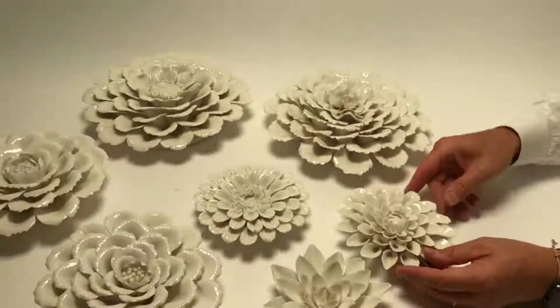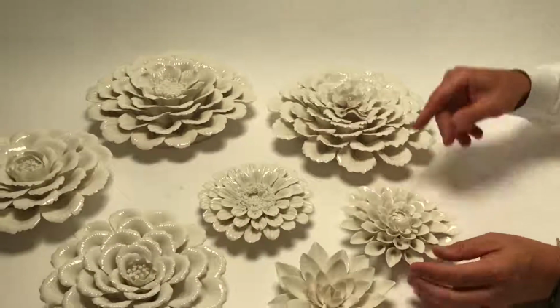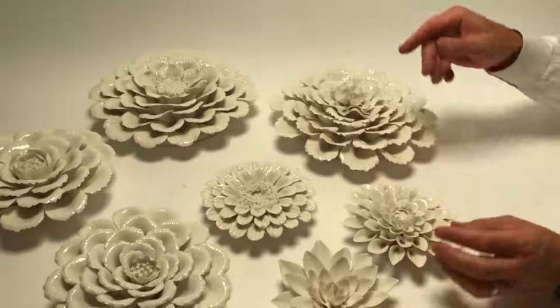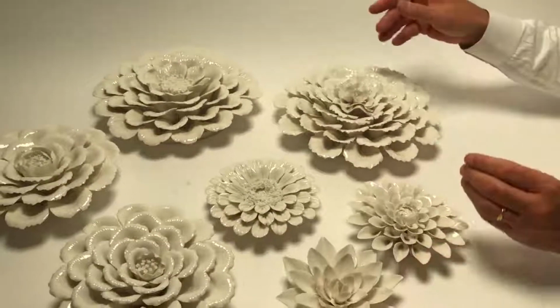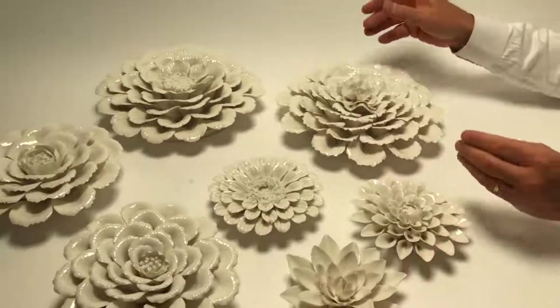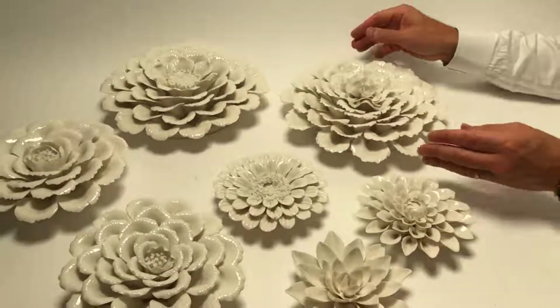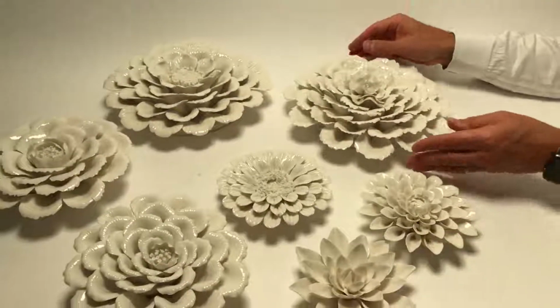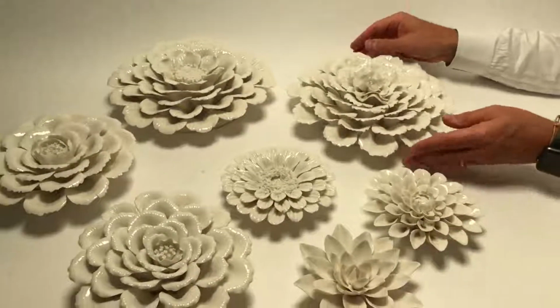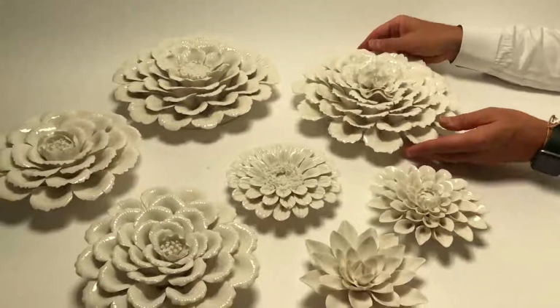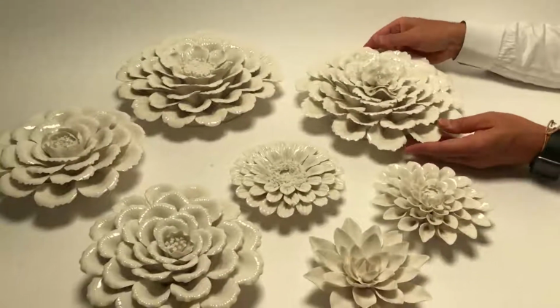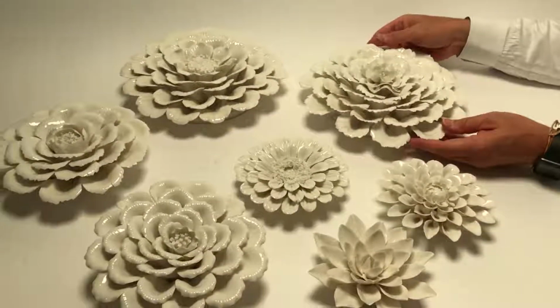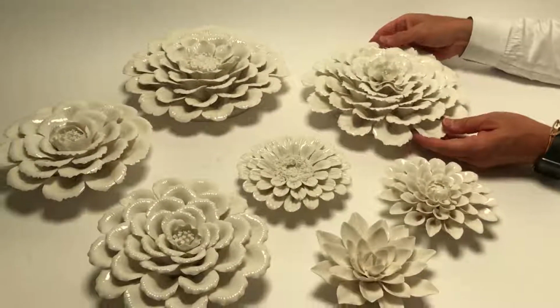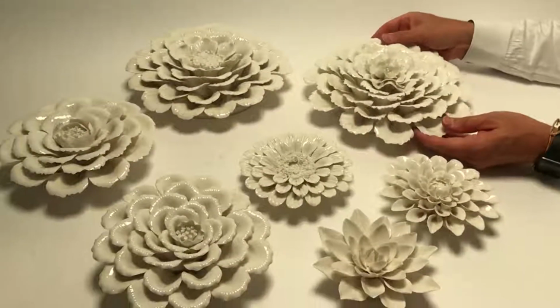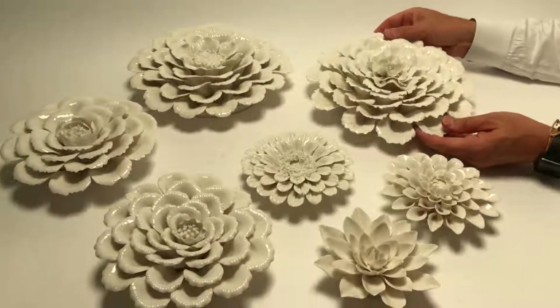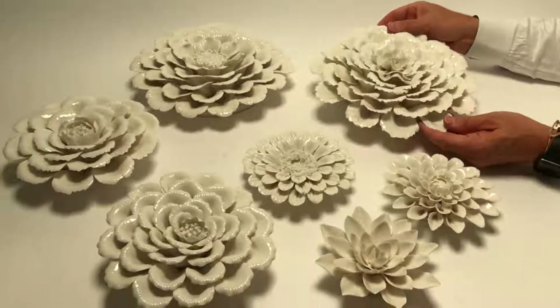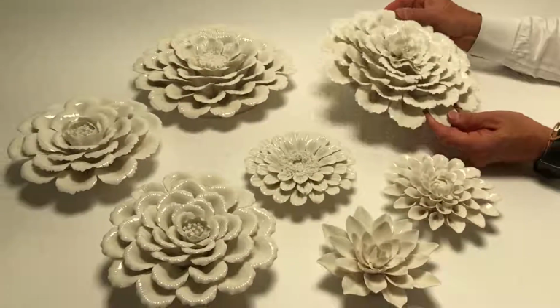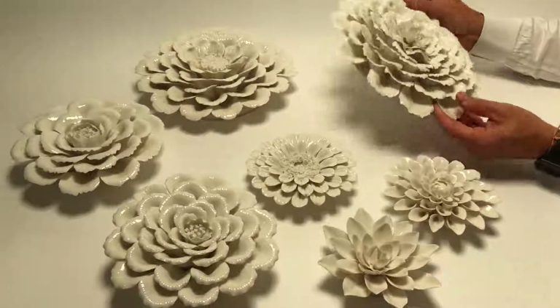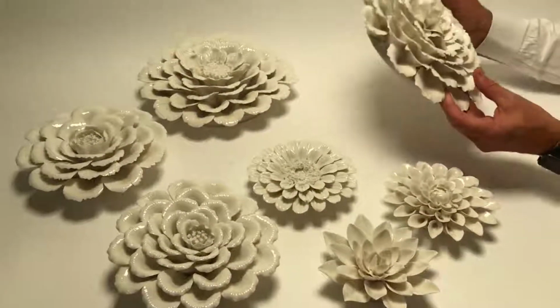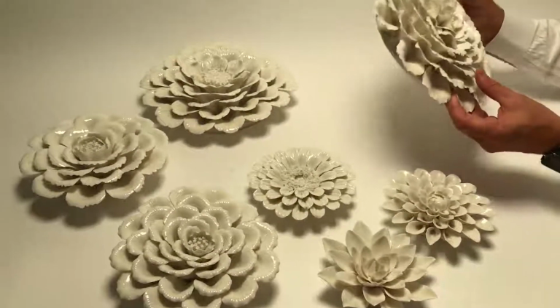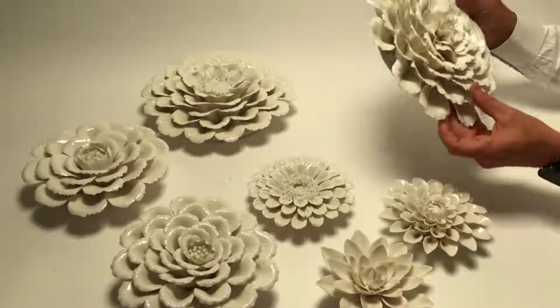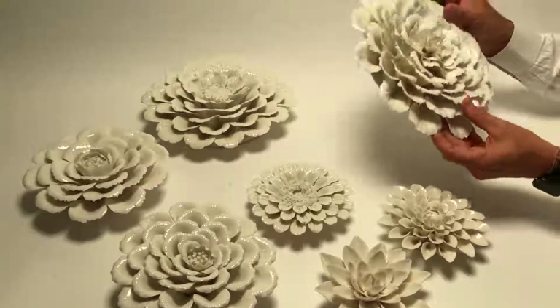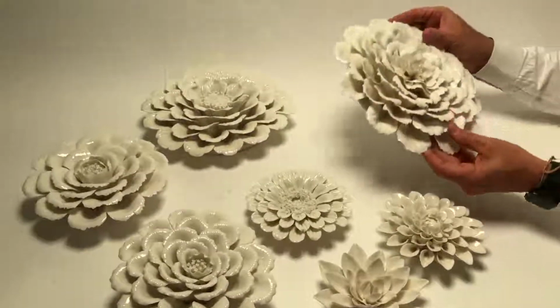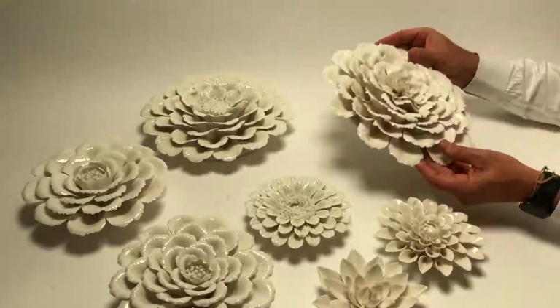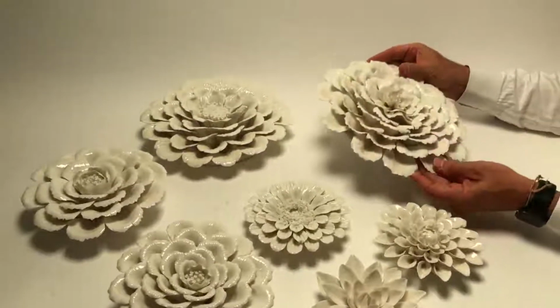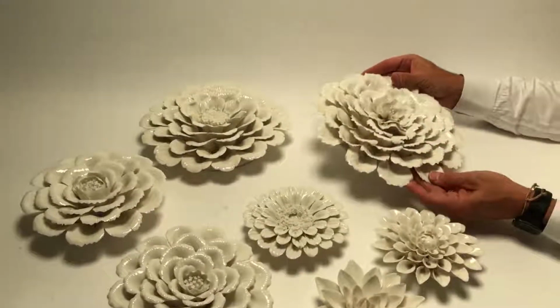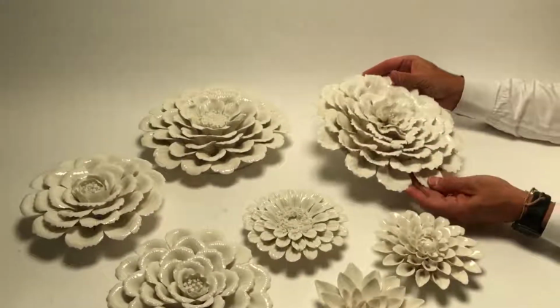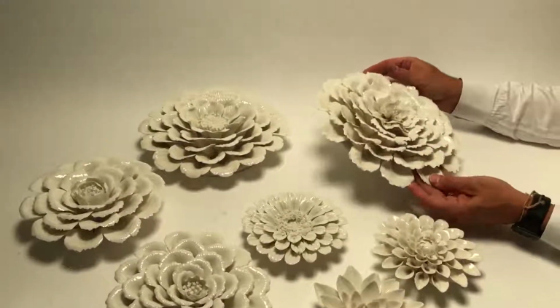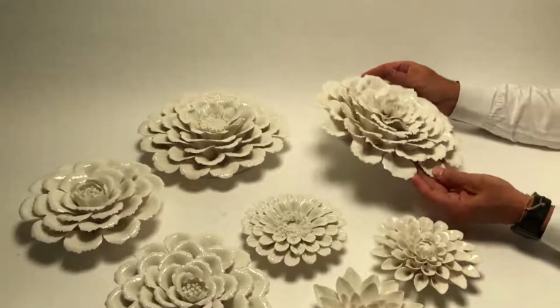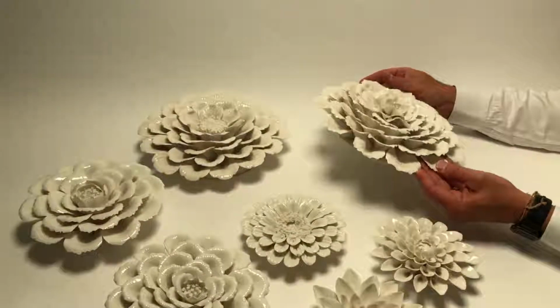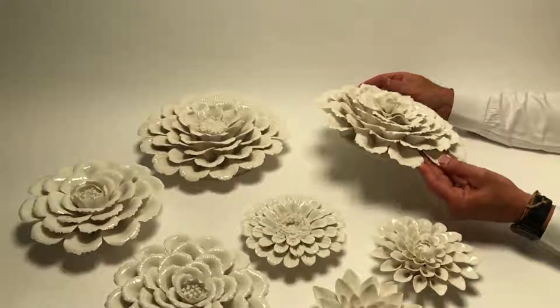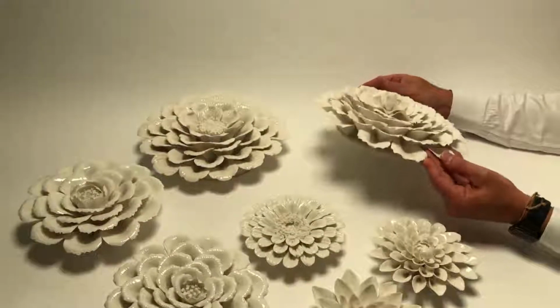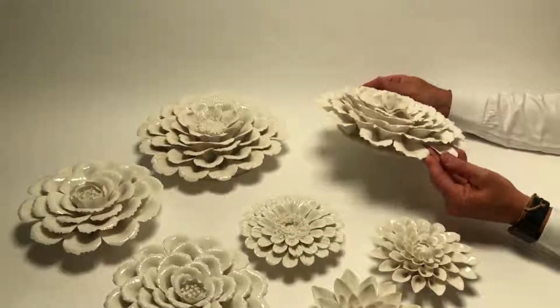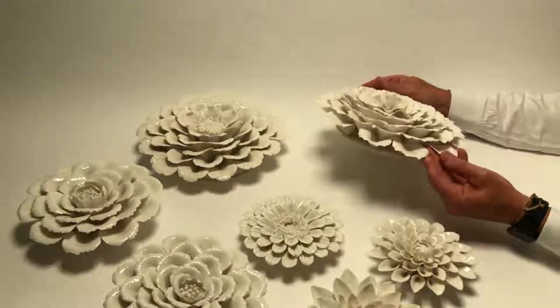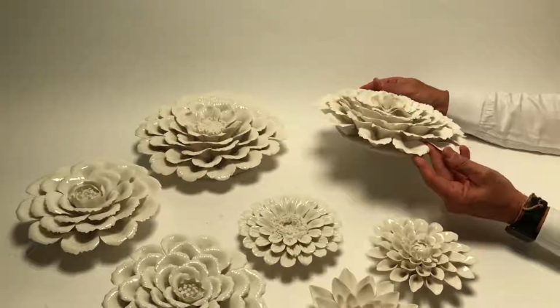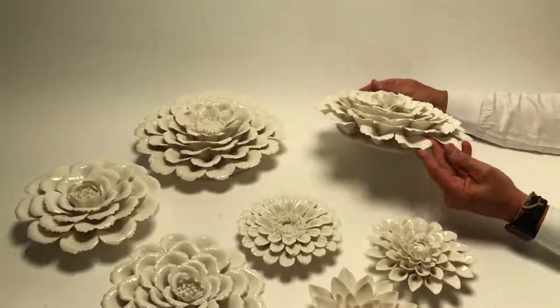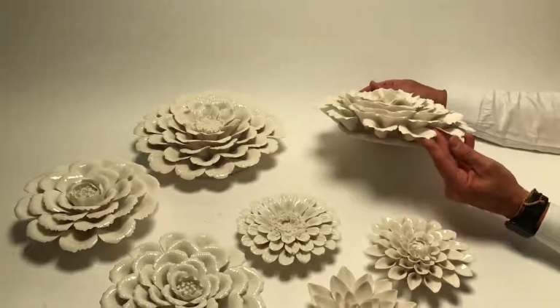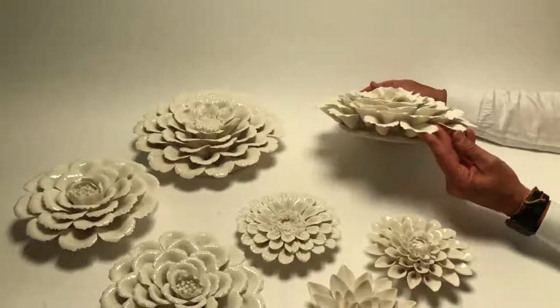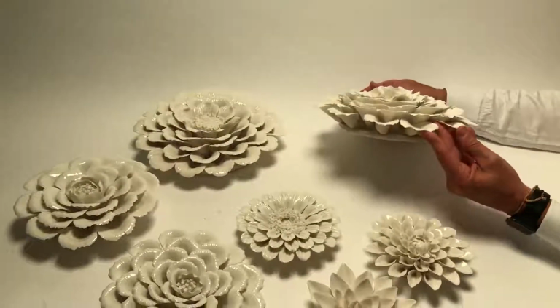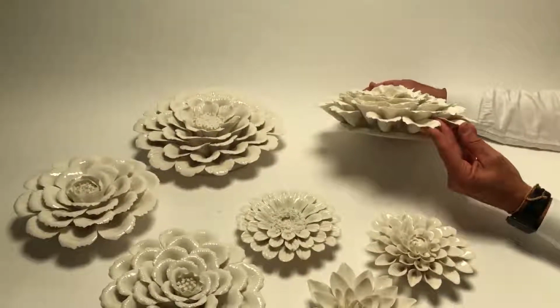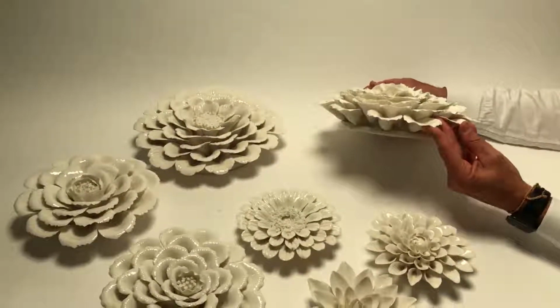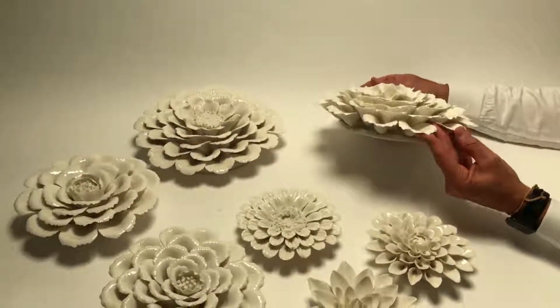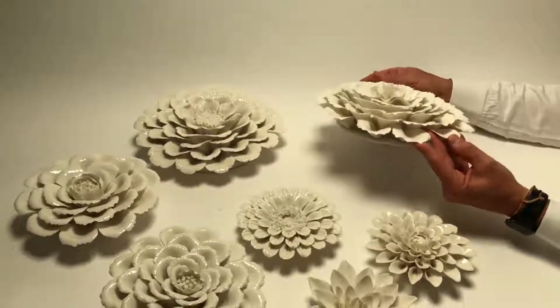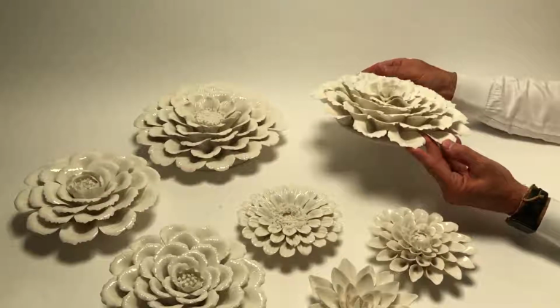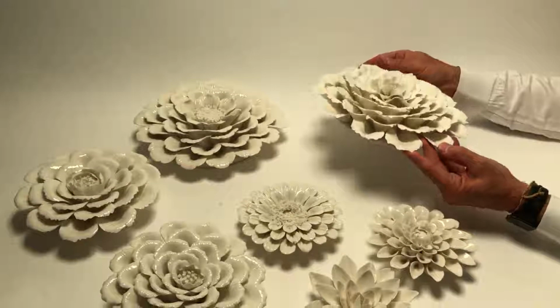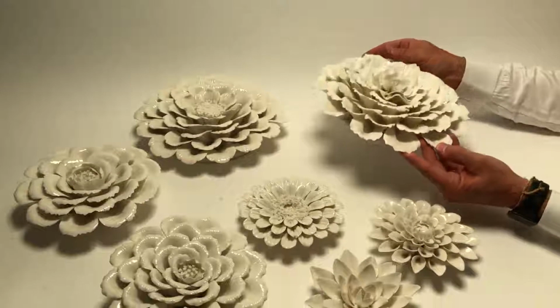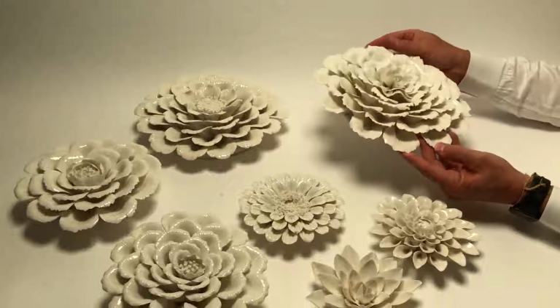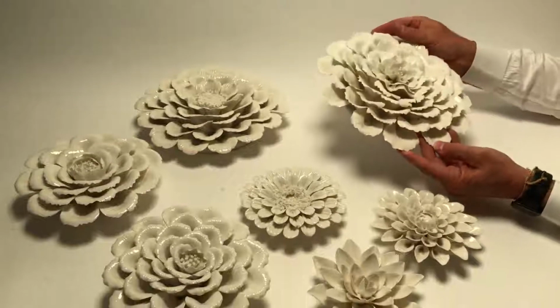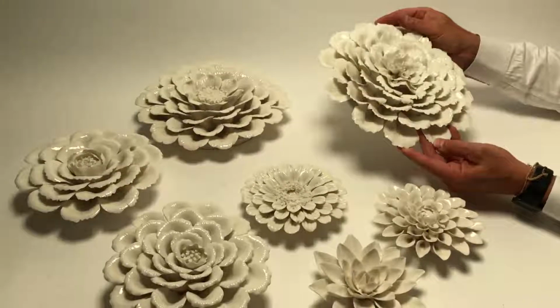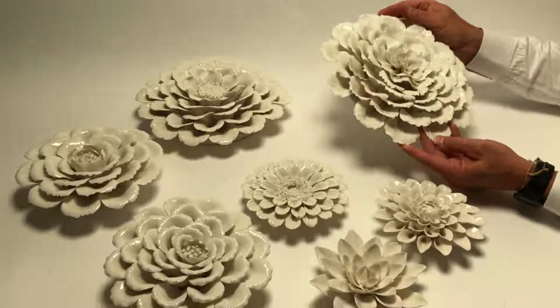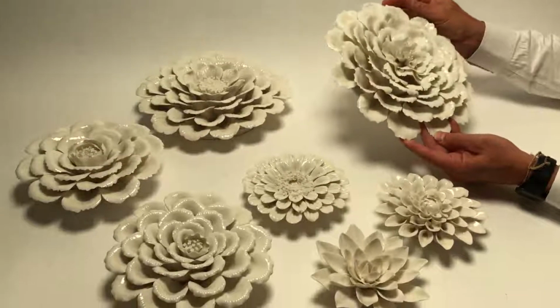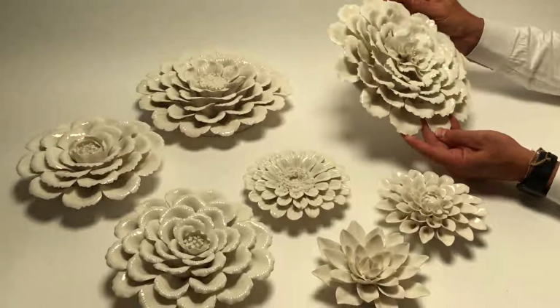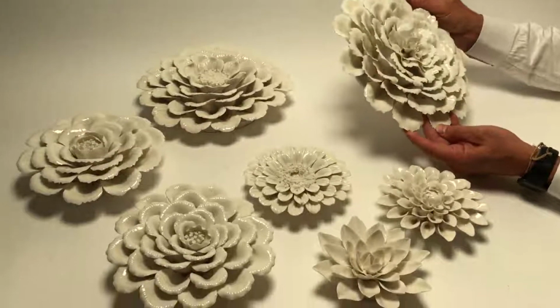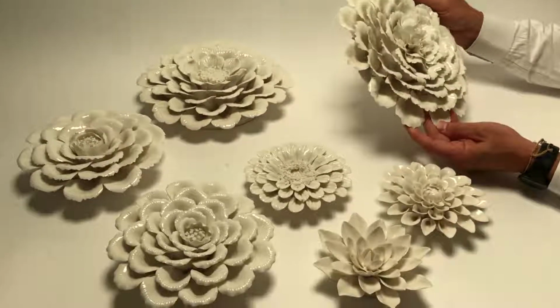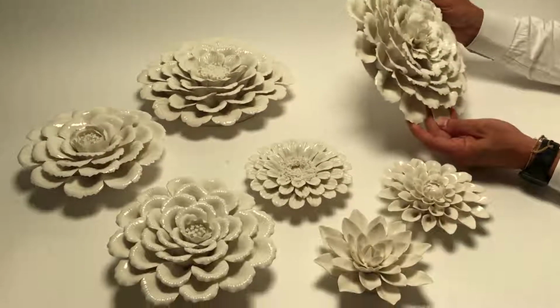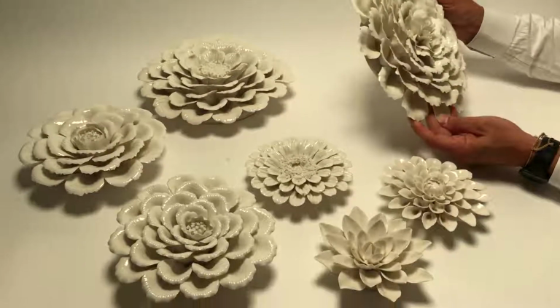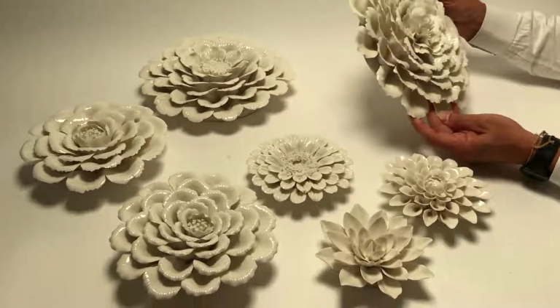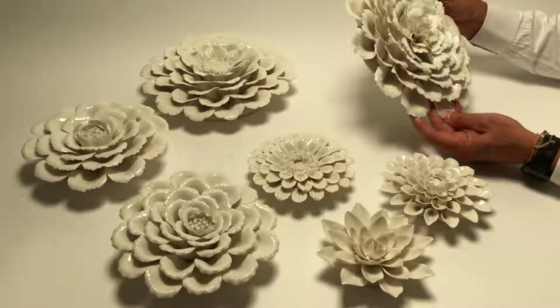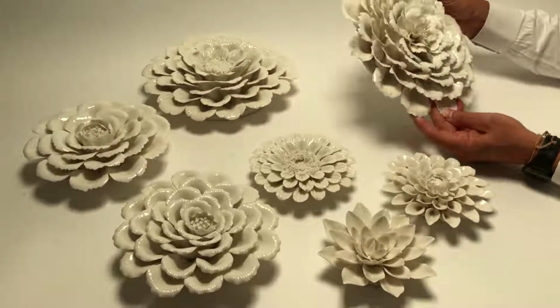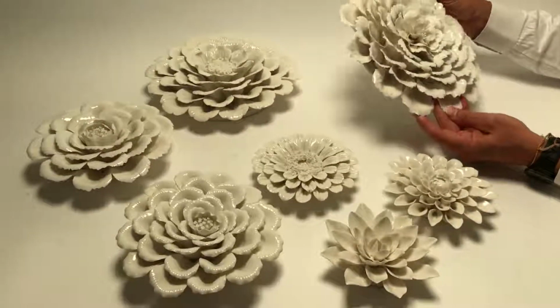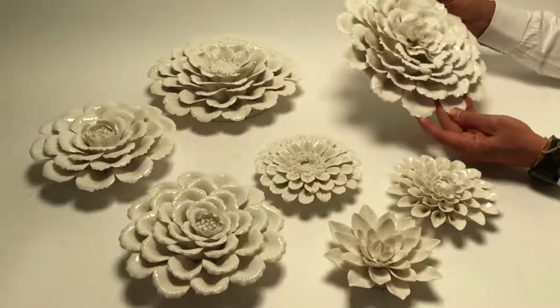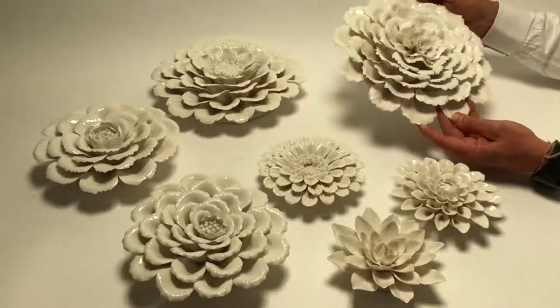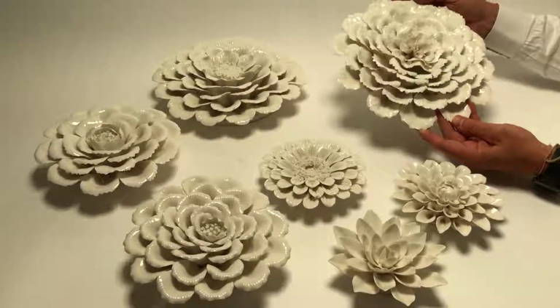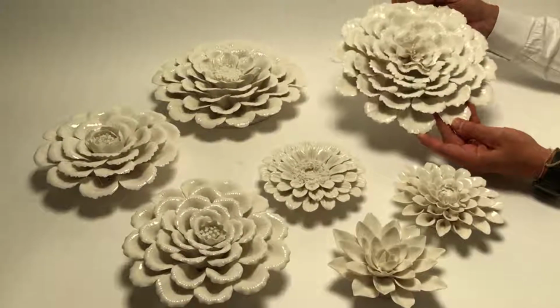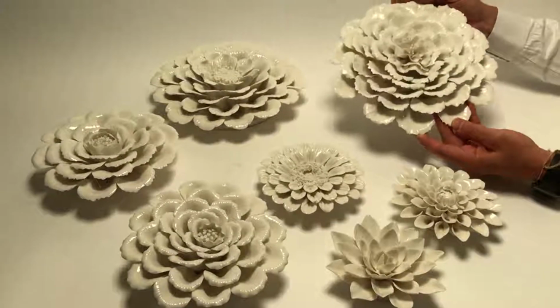They're easy to hang, again, with that hole in the back, and the detail on them is just wonderful.